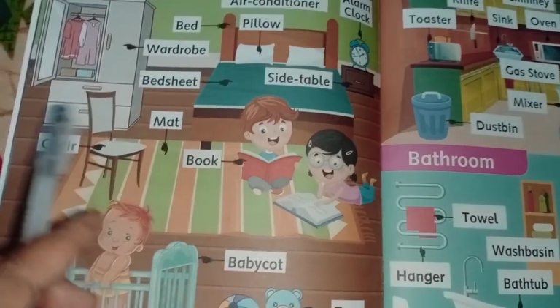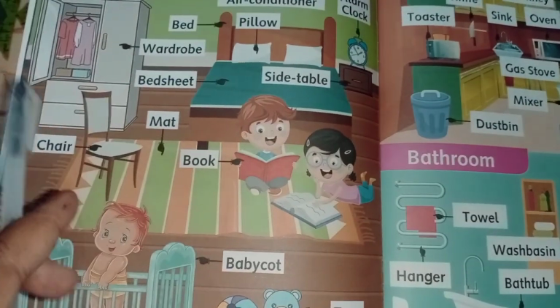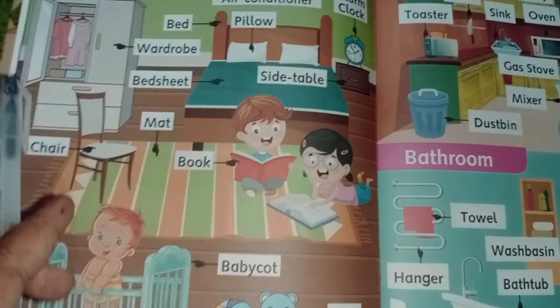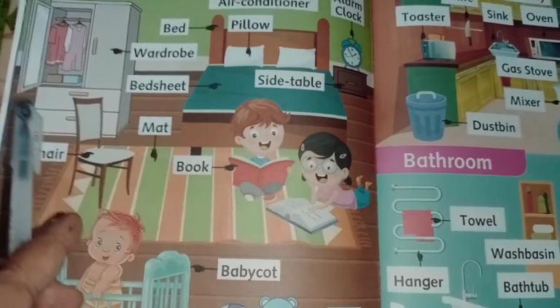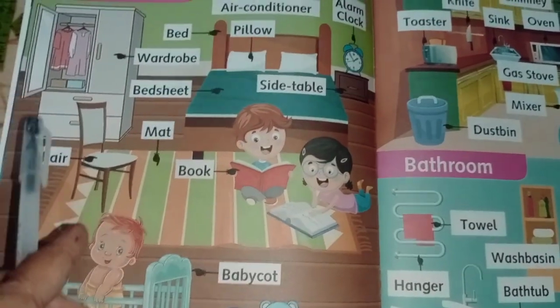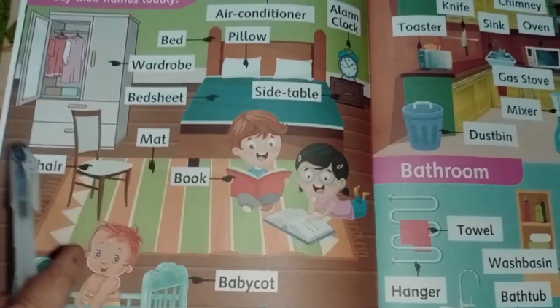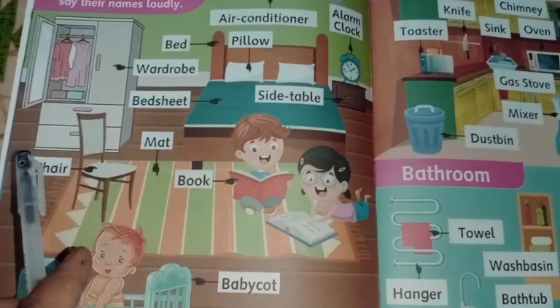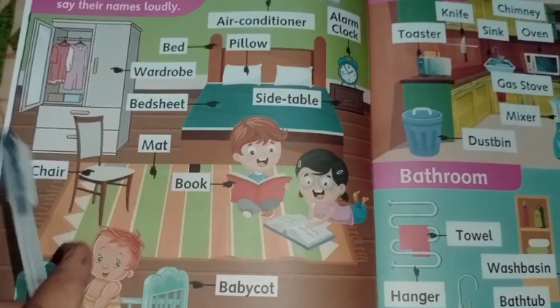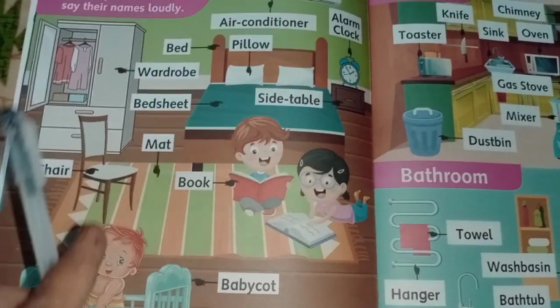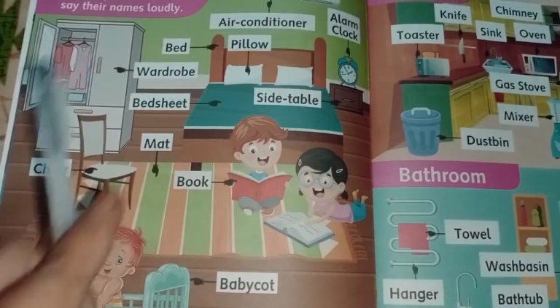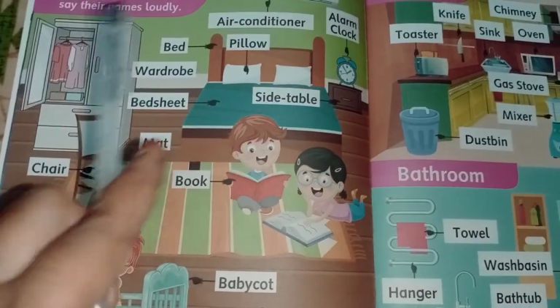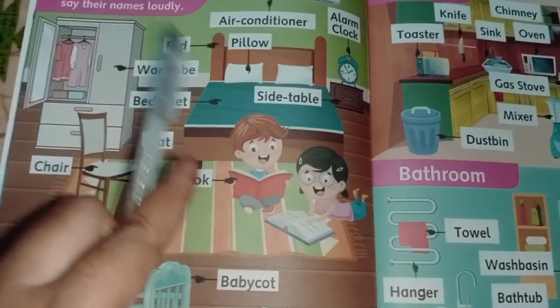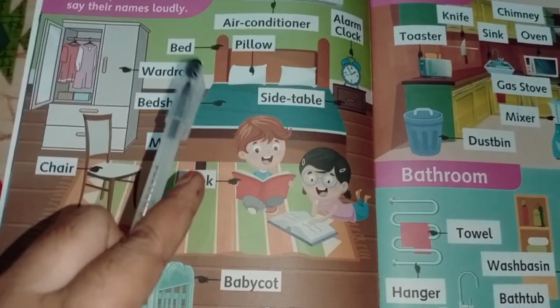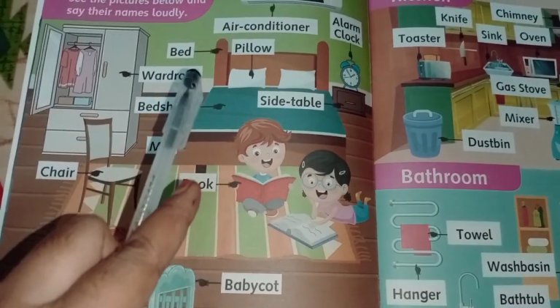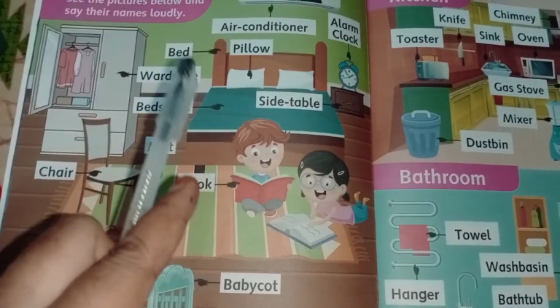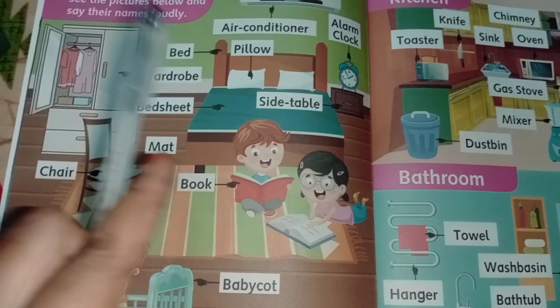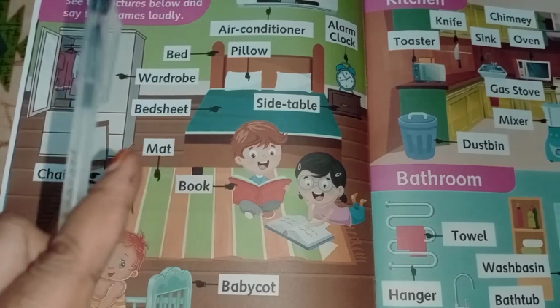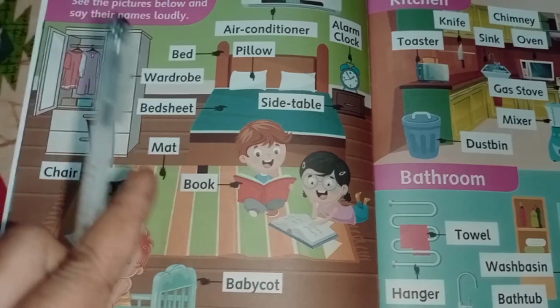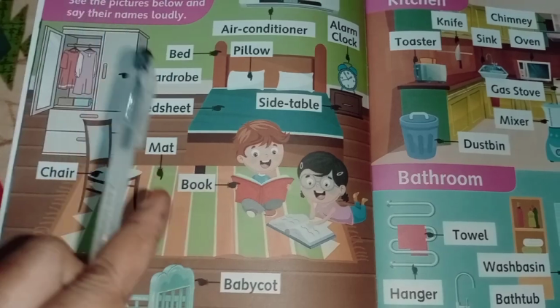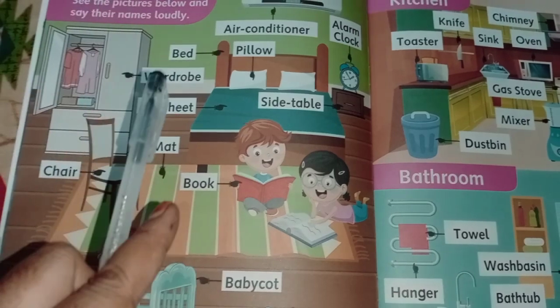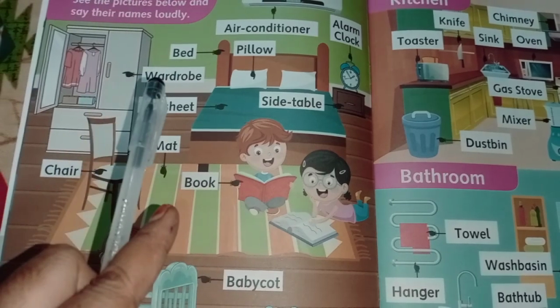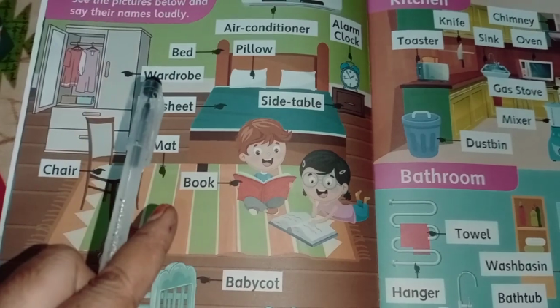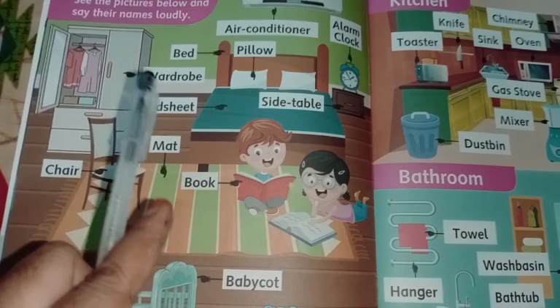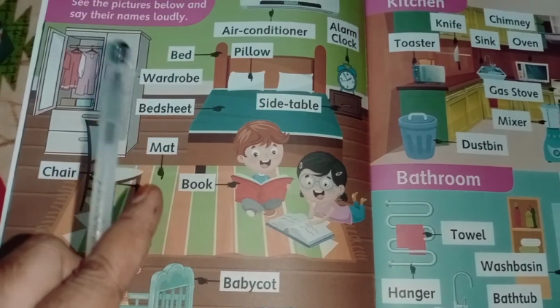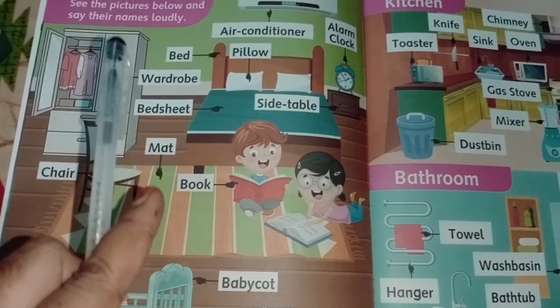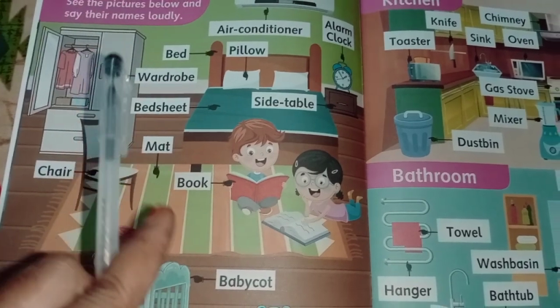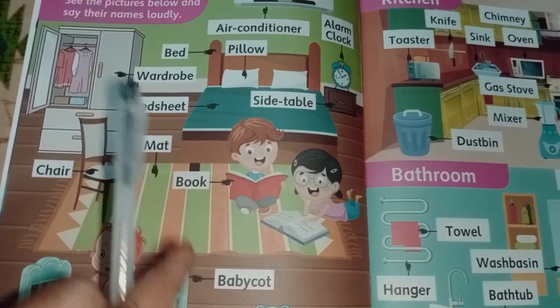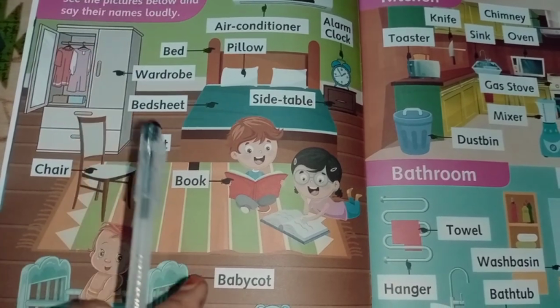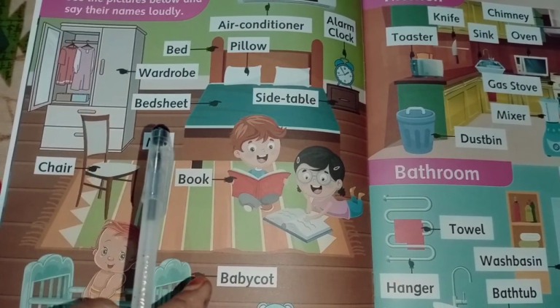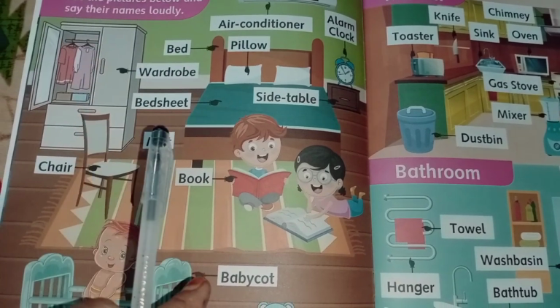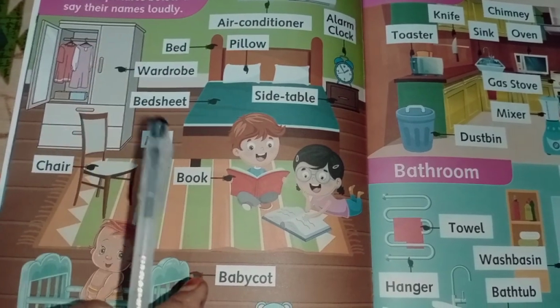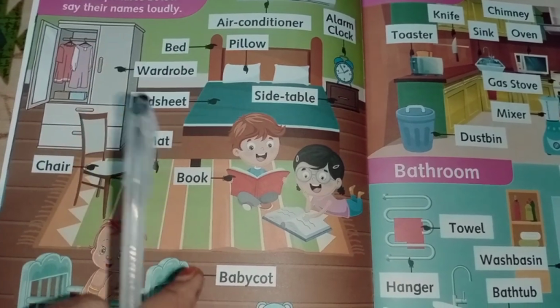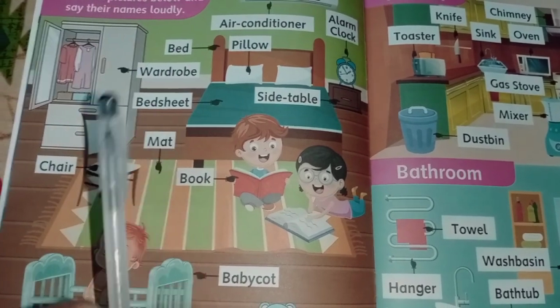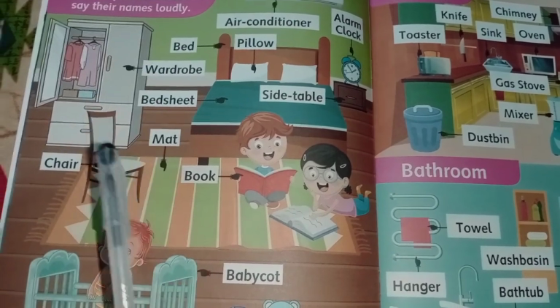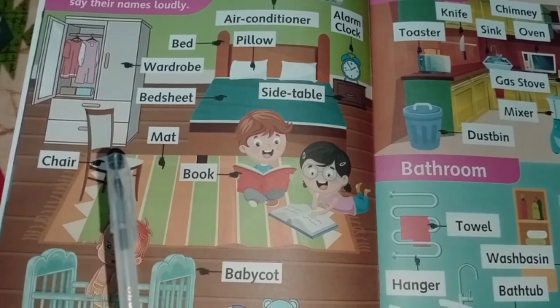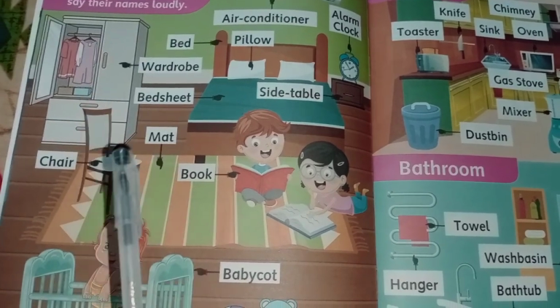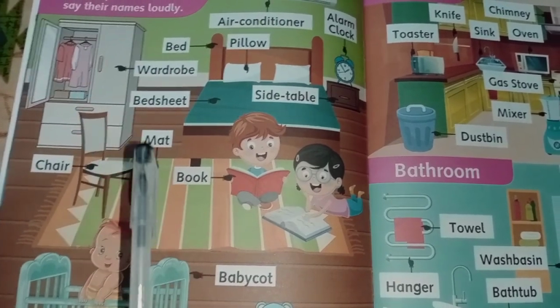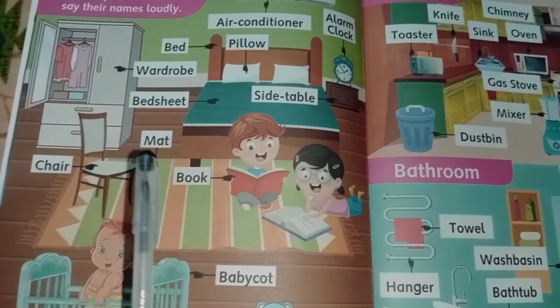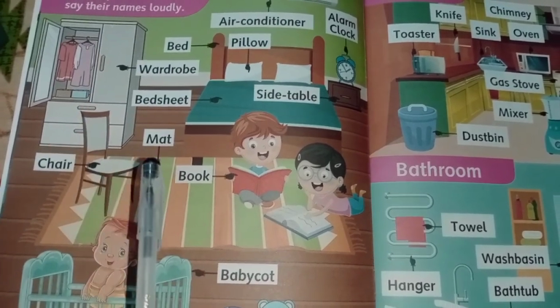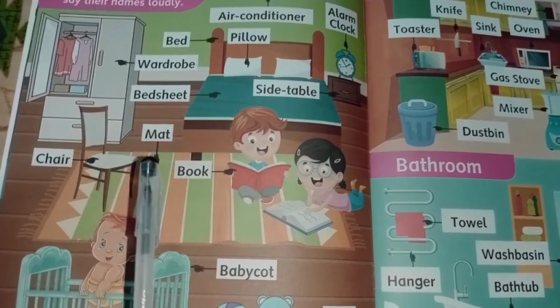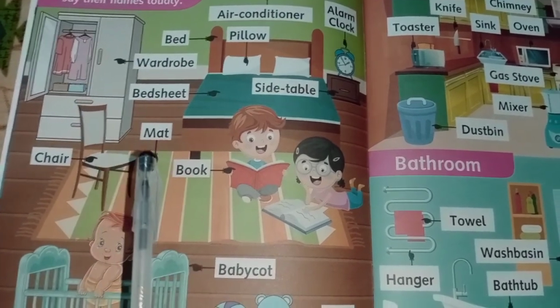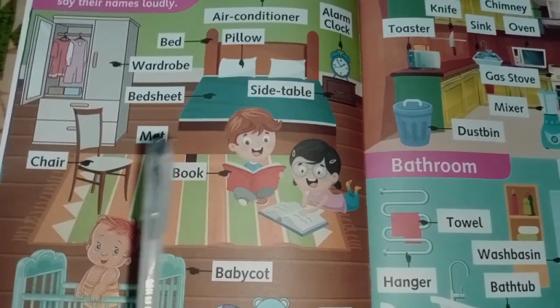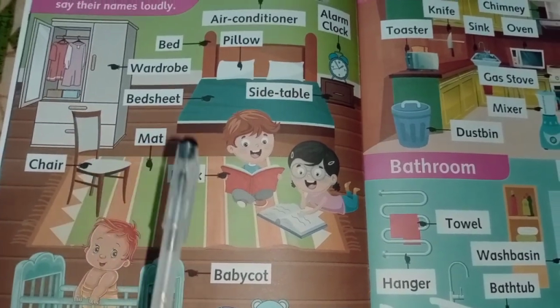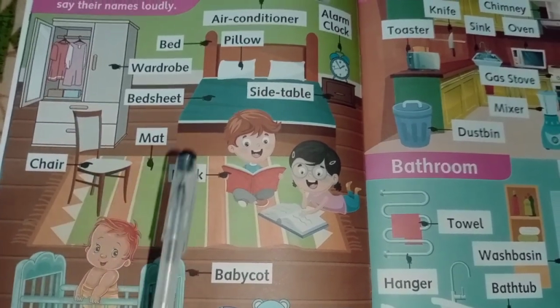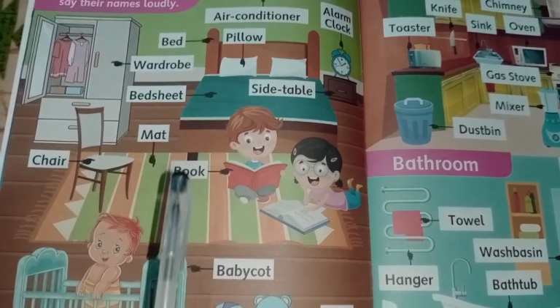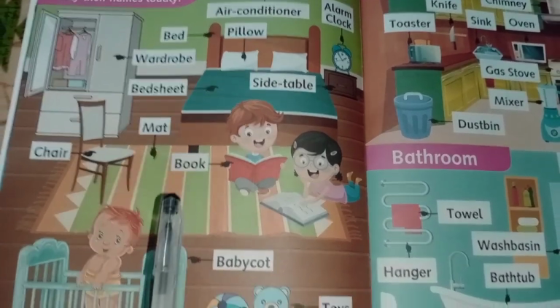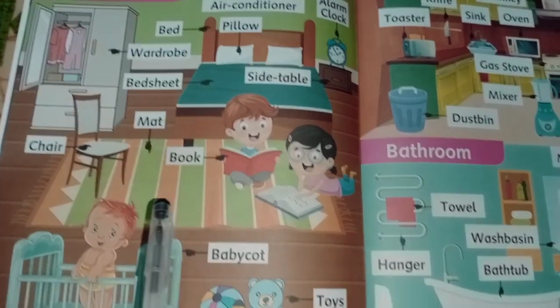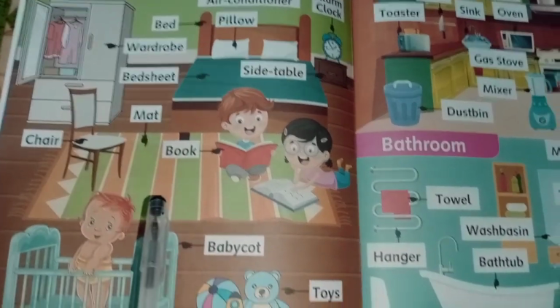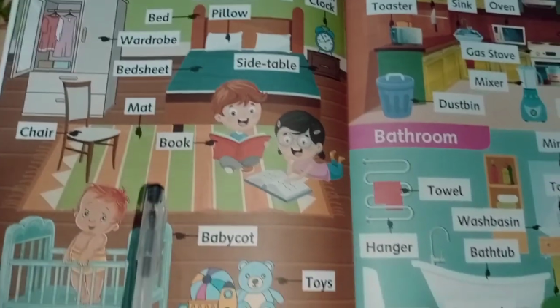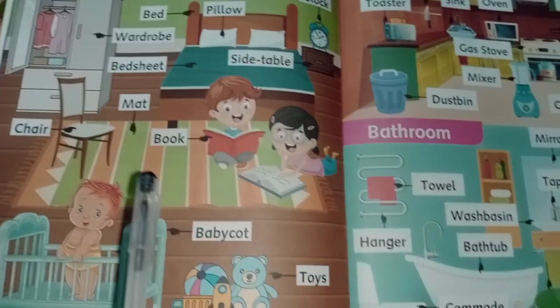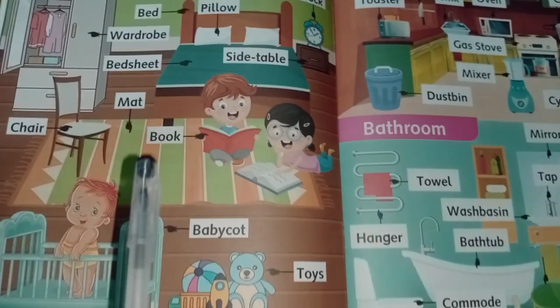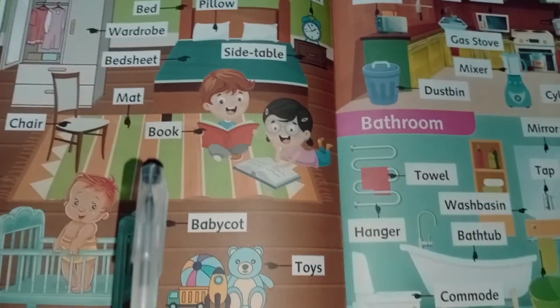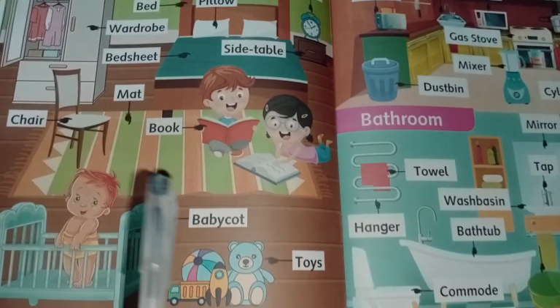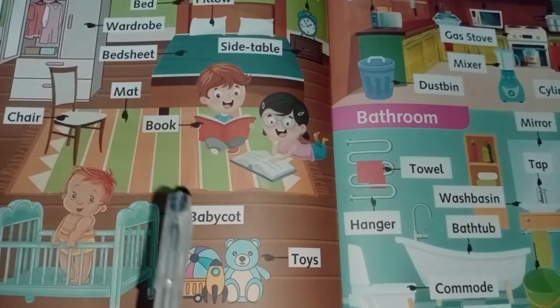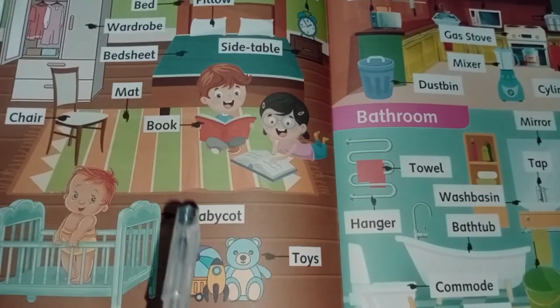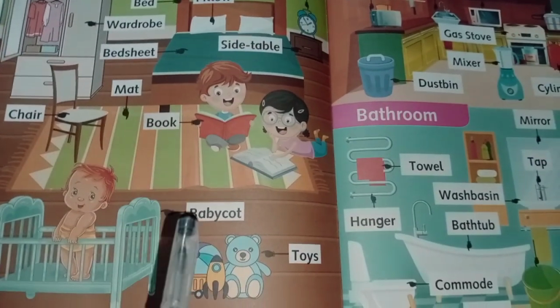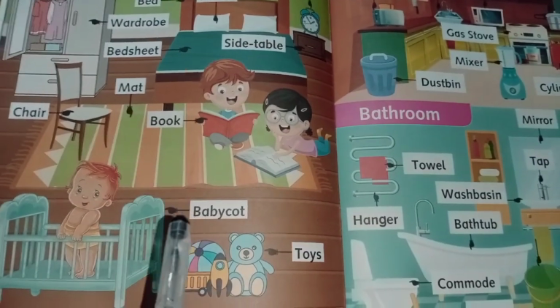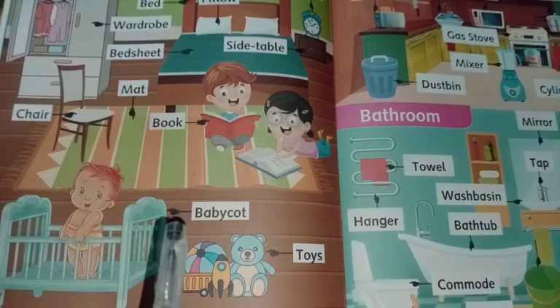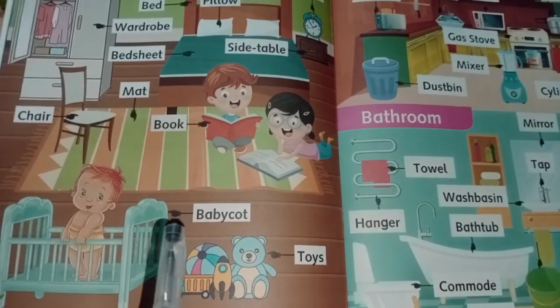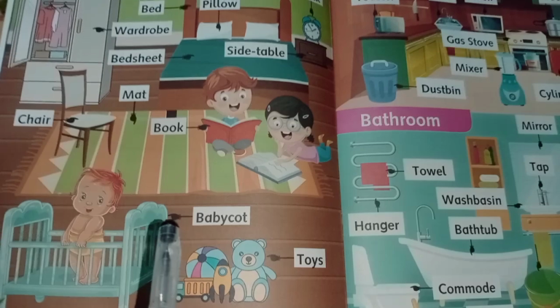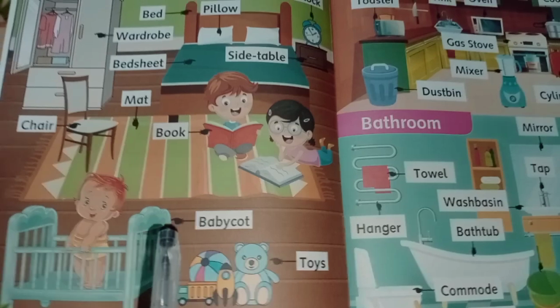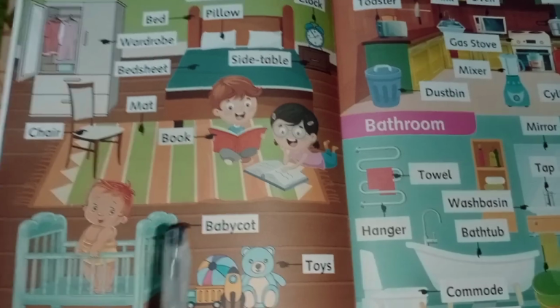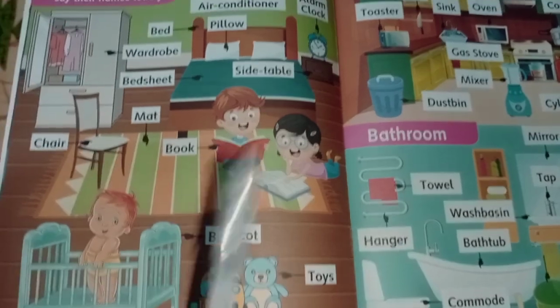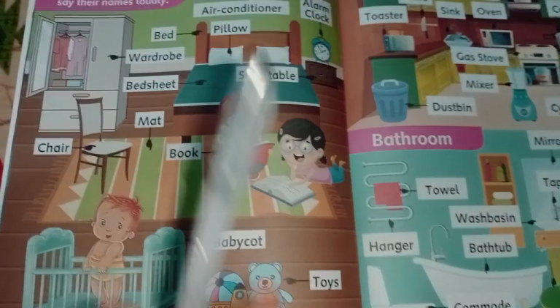Chair, bed, wardrobe, bed sheet, mat, book, baby cot.